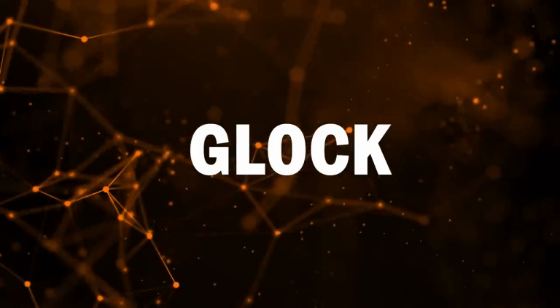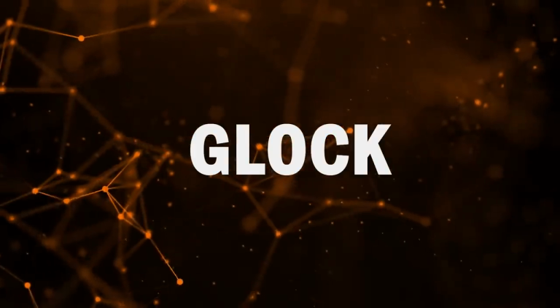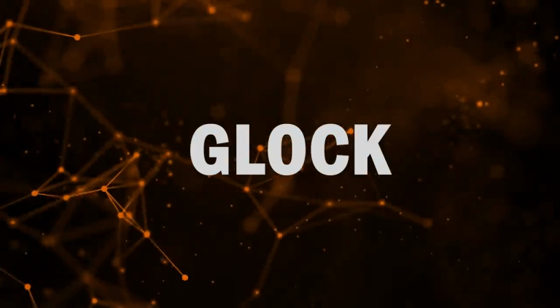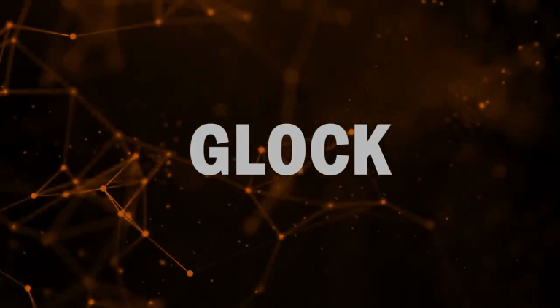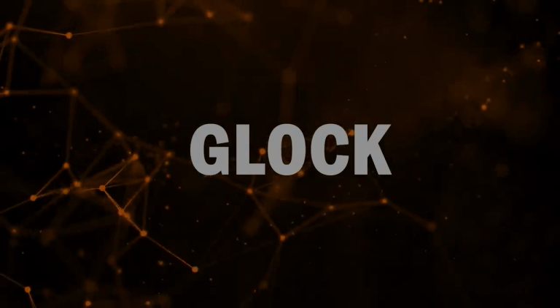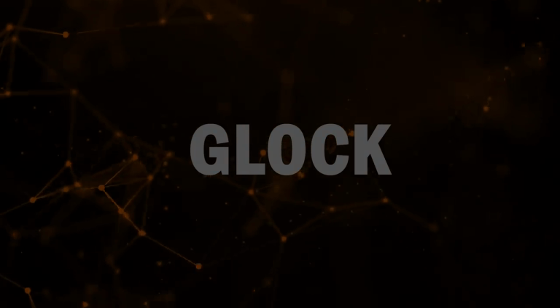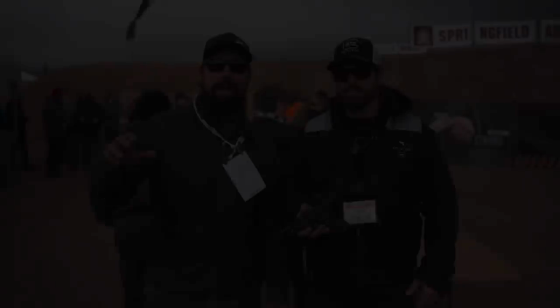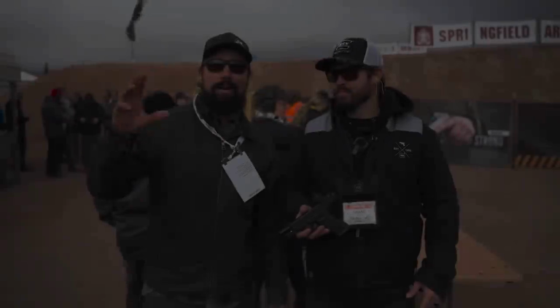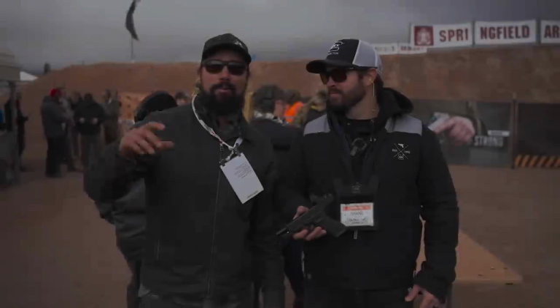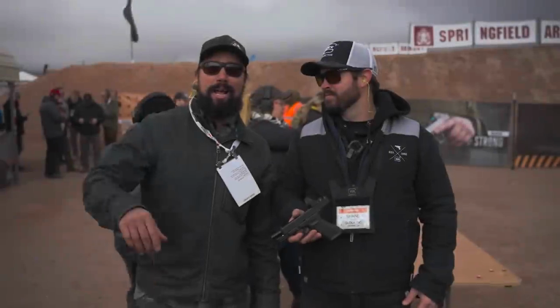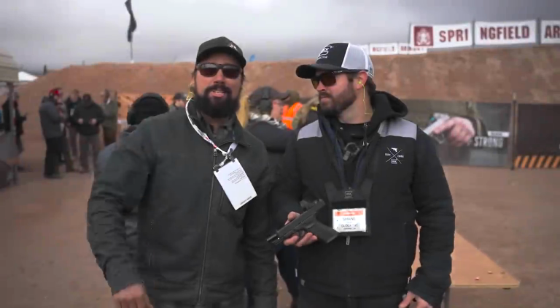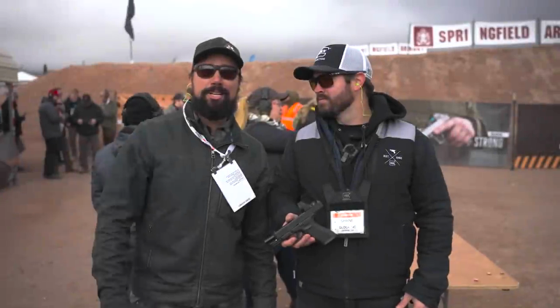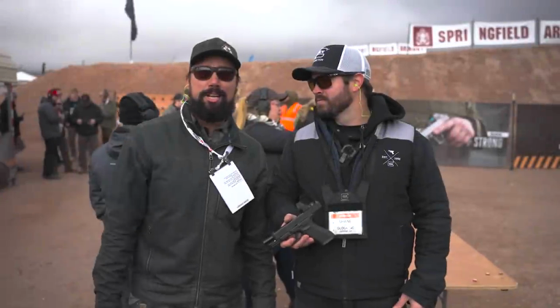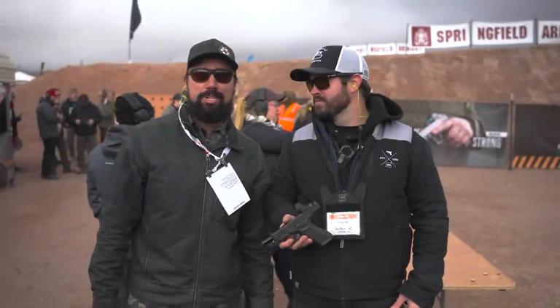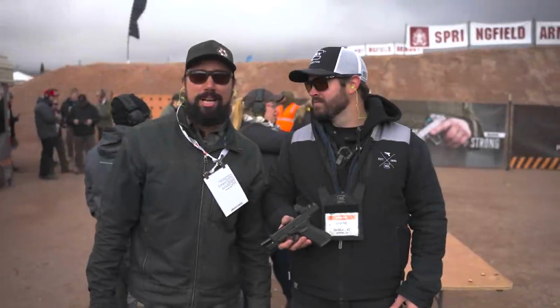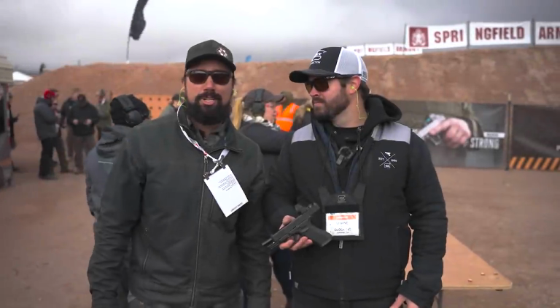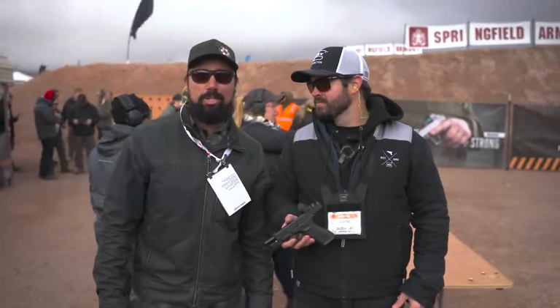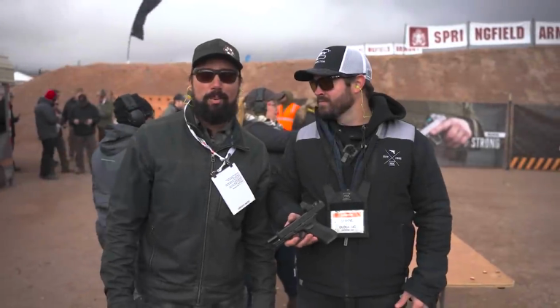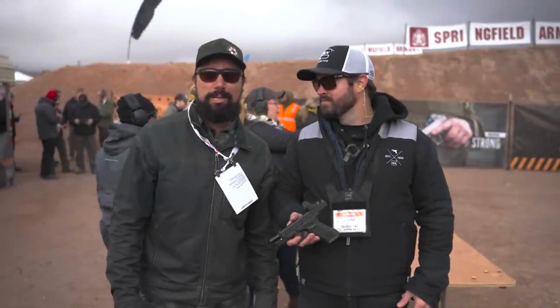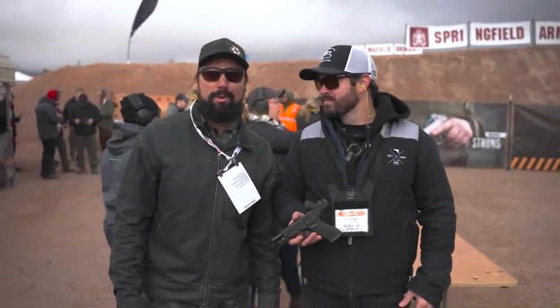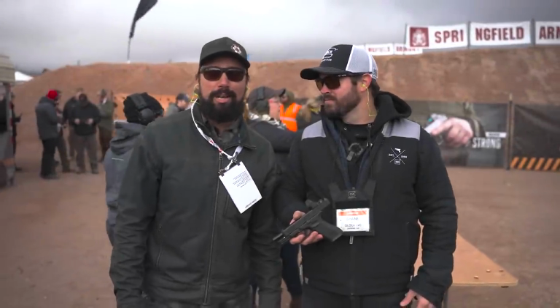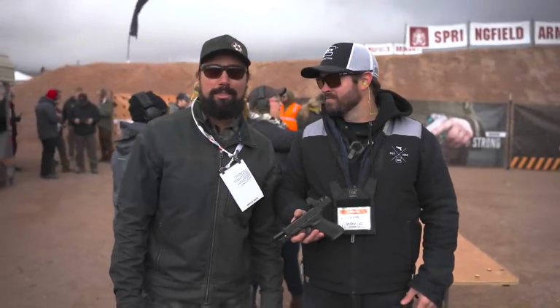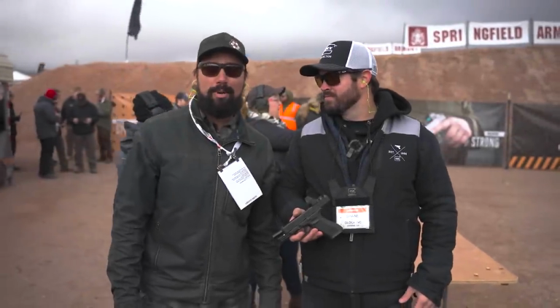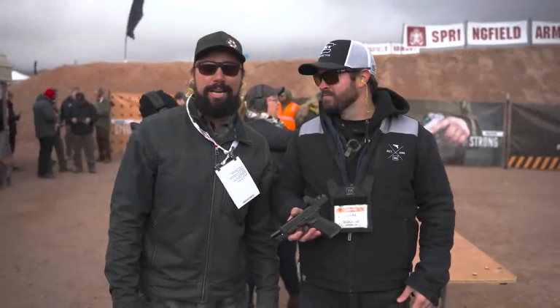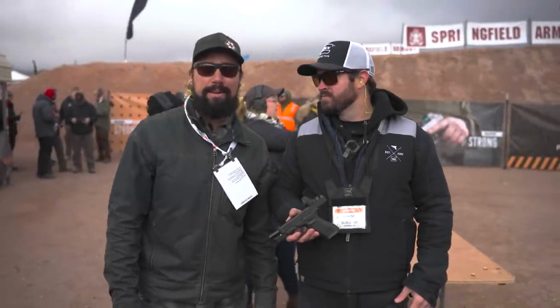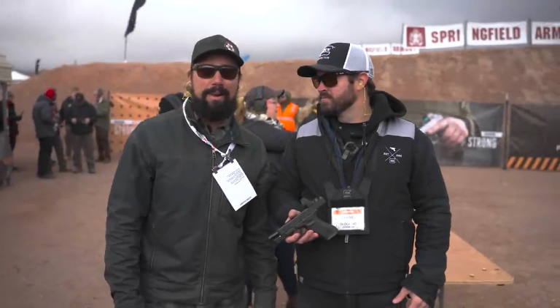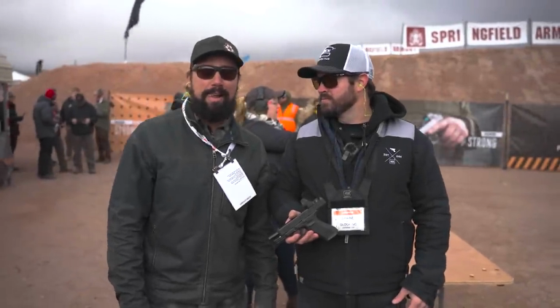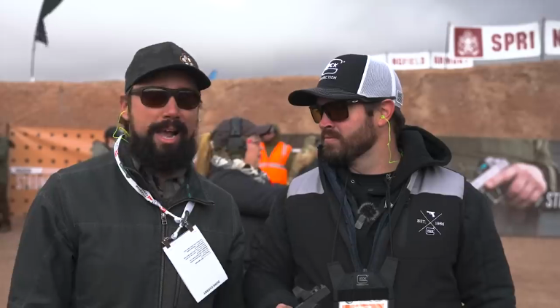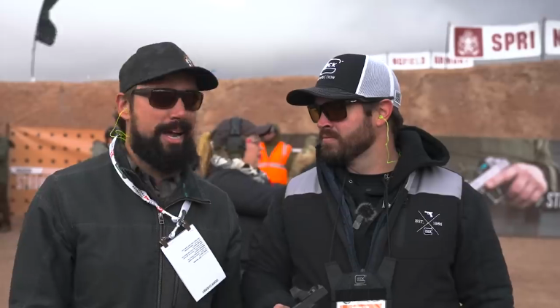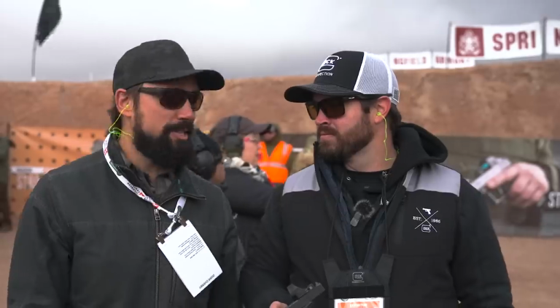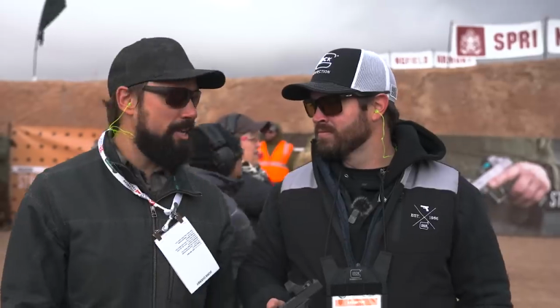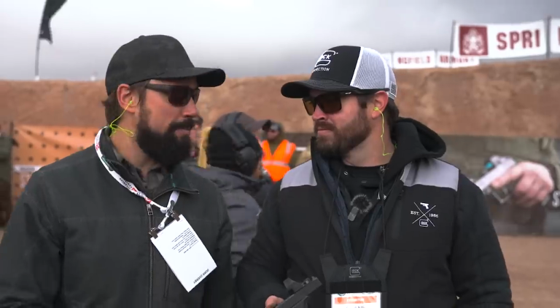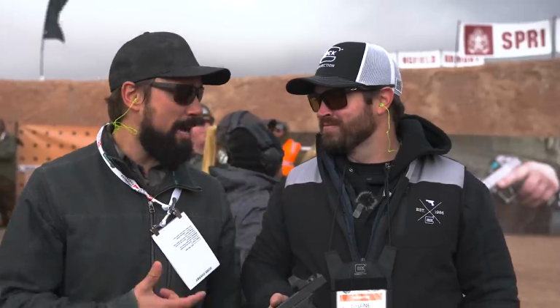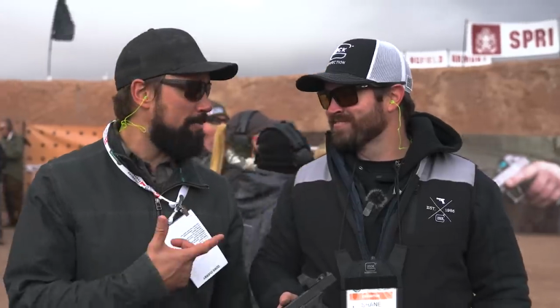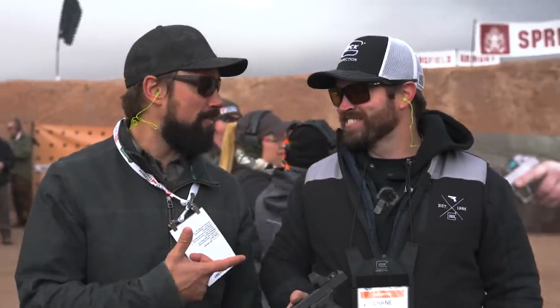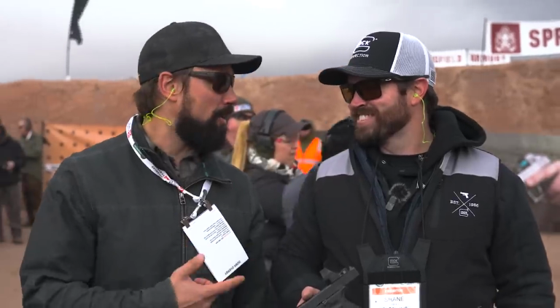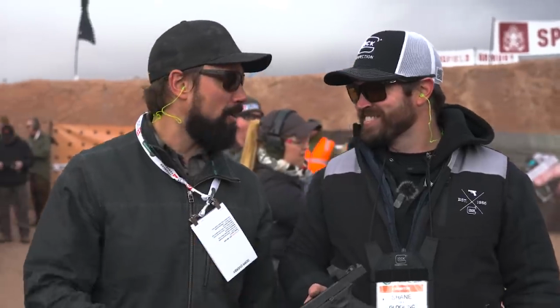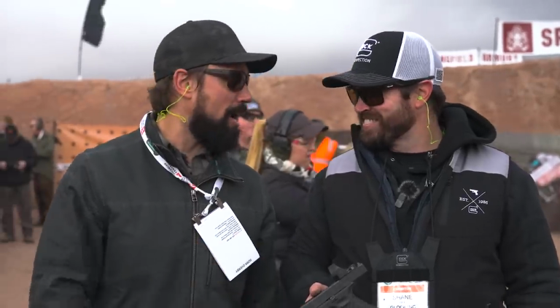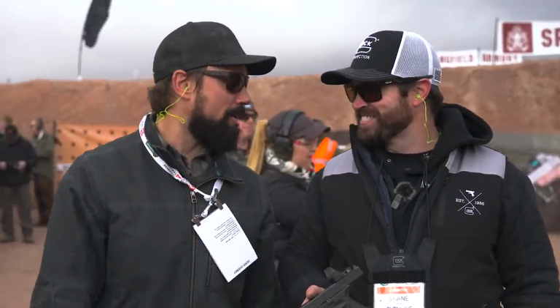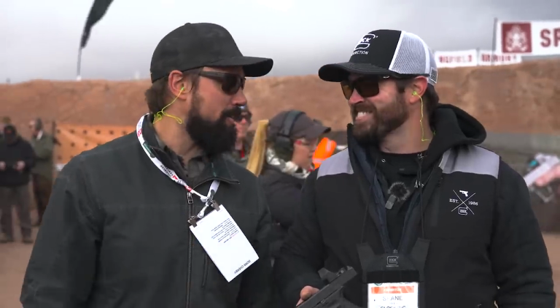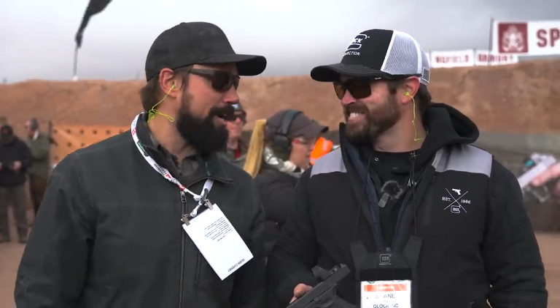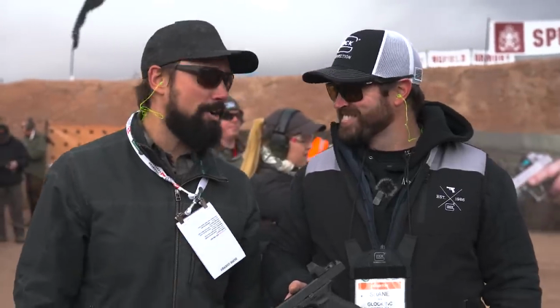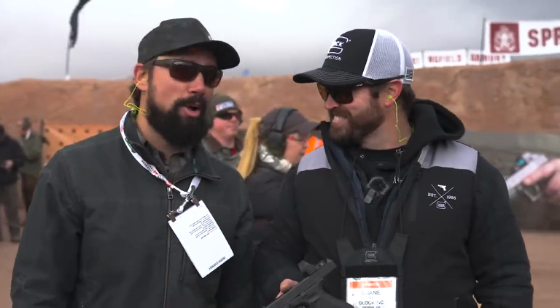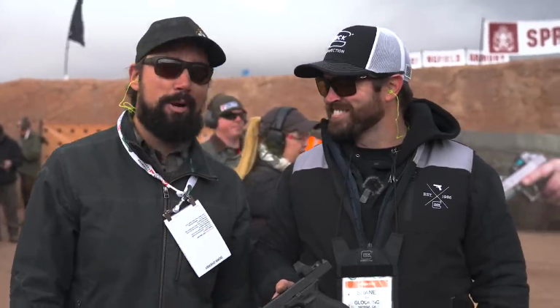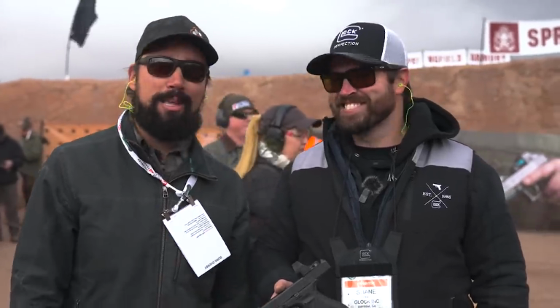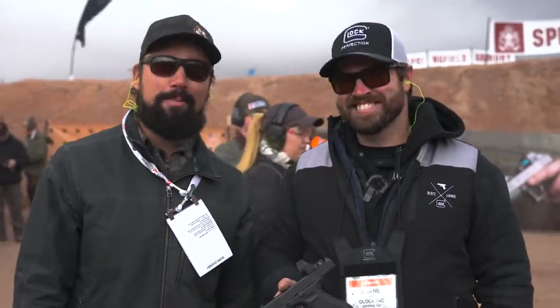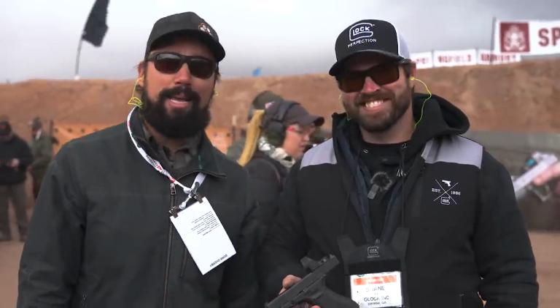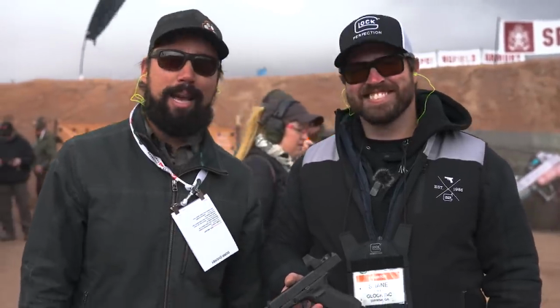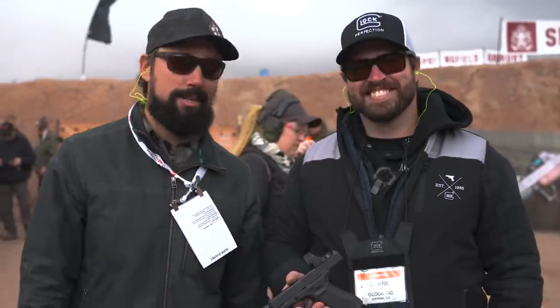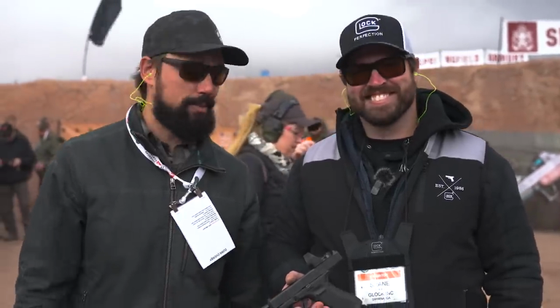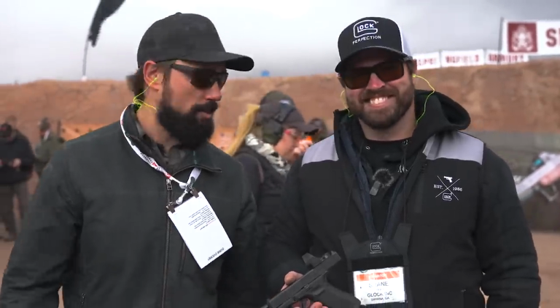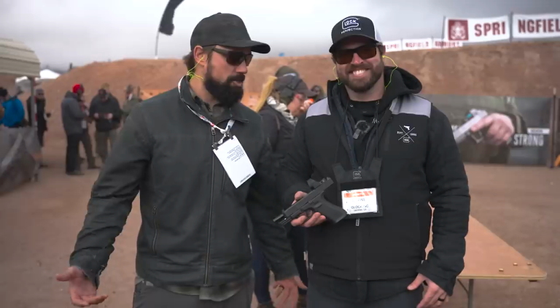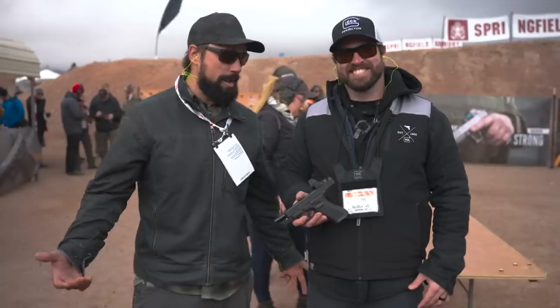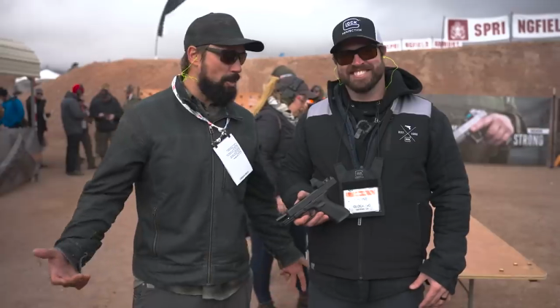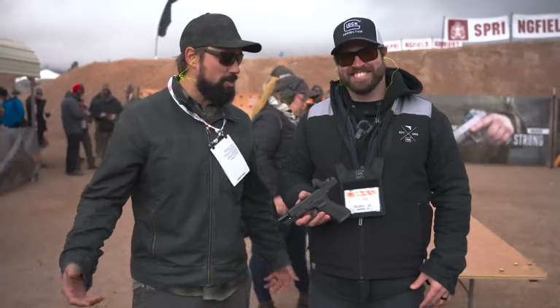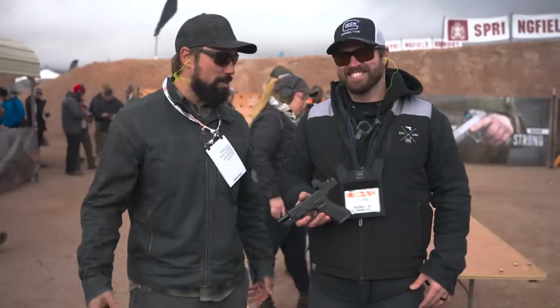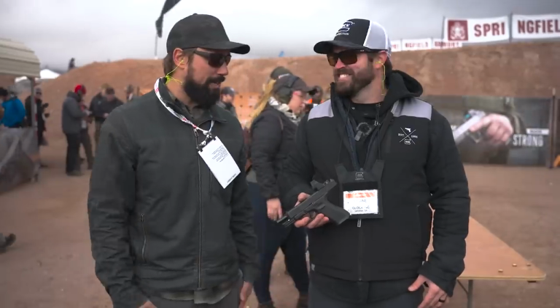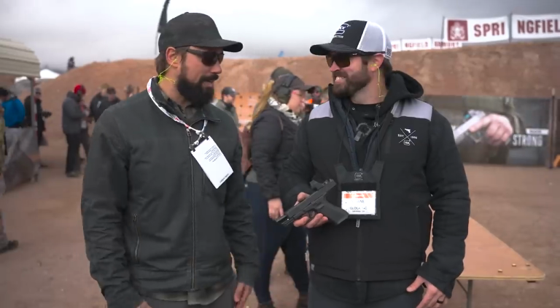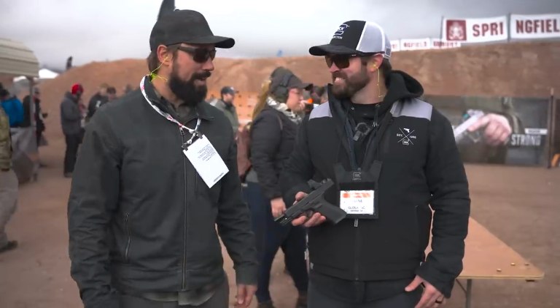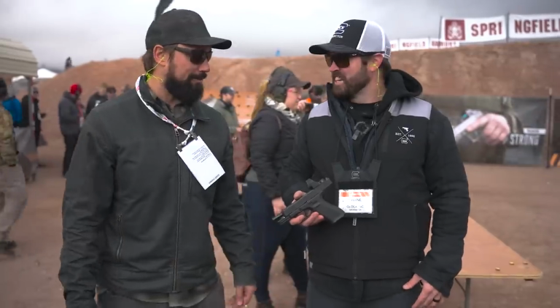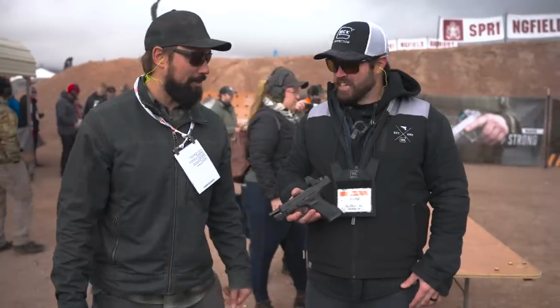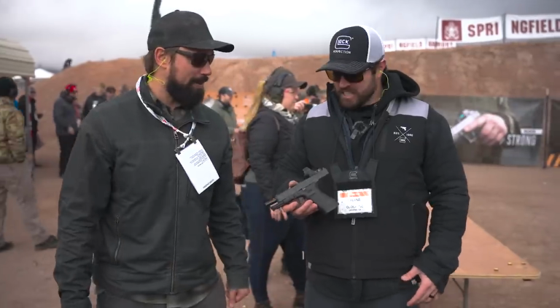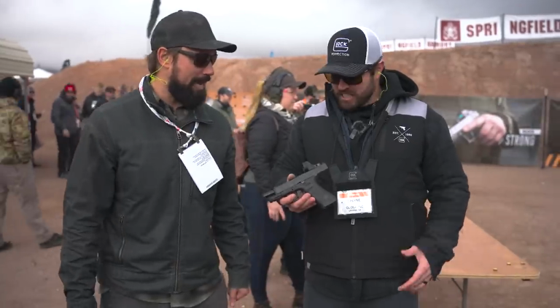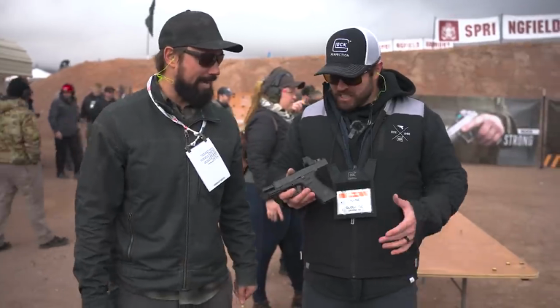All right, guys, we're out here at Rage Day, SHOT Show 2023. I got team captain for Glock, Shane Coley, with me. And Shane, what's new at Glock? What do we got?